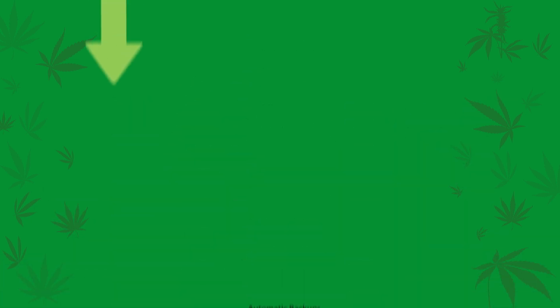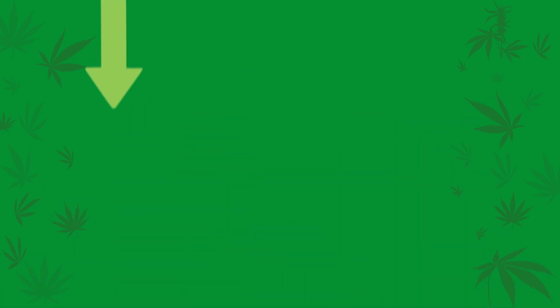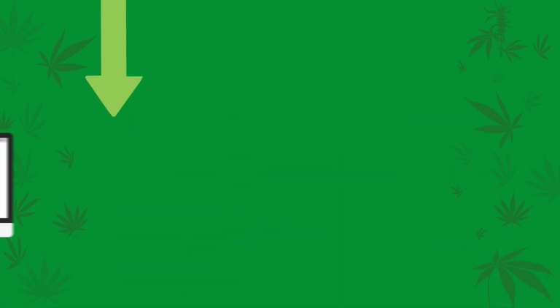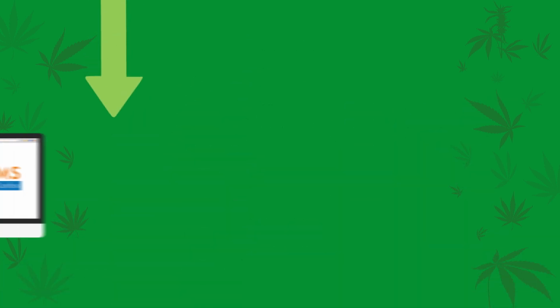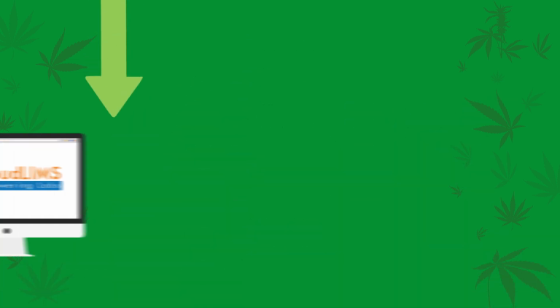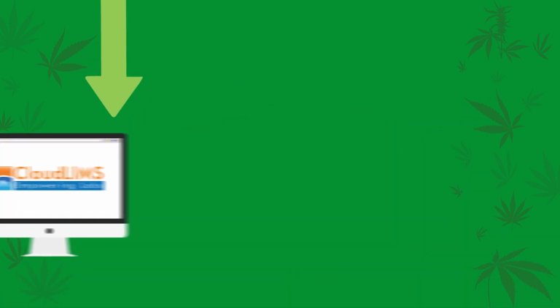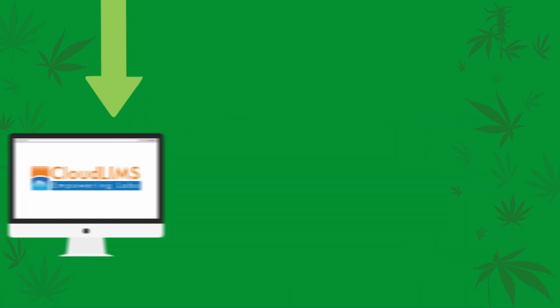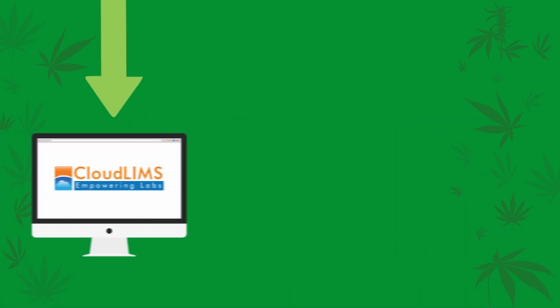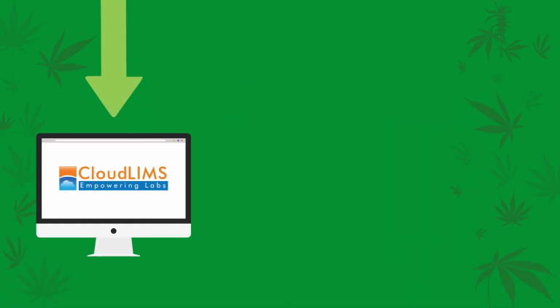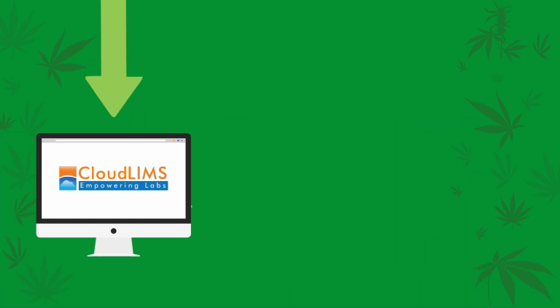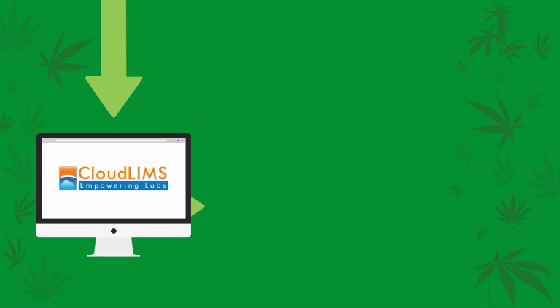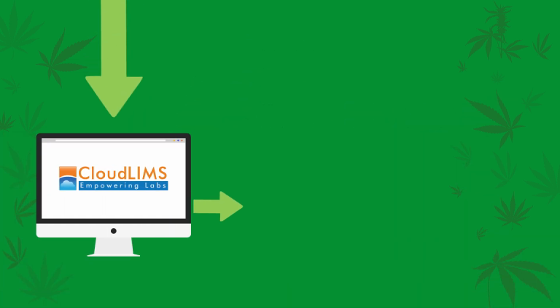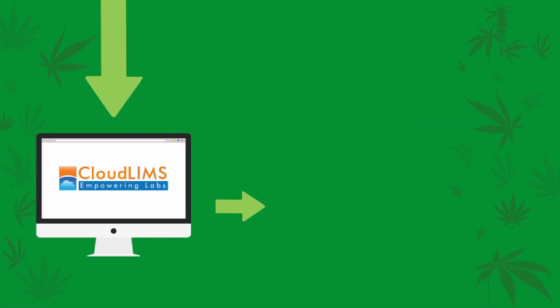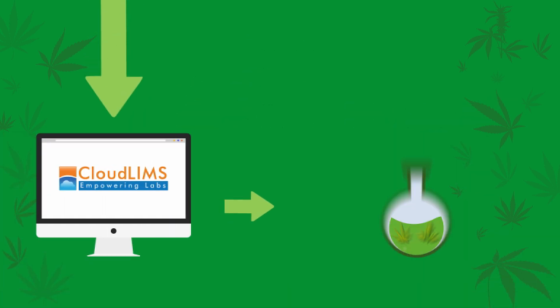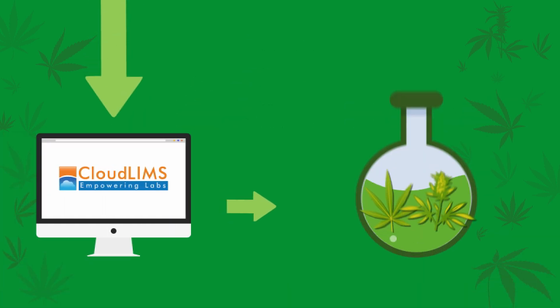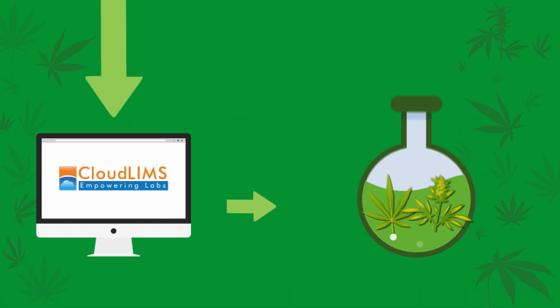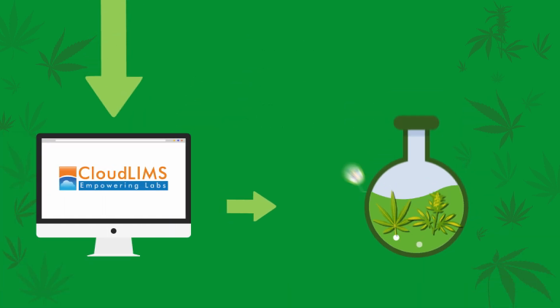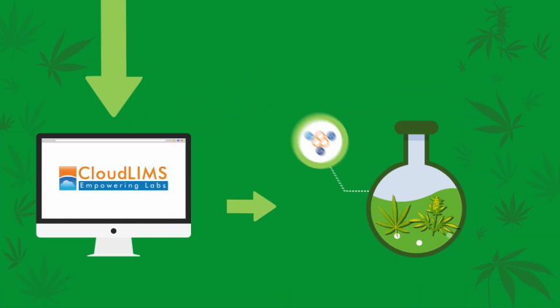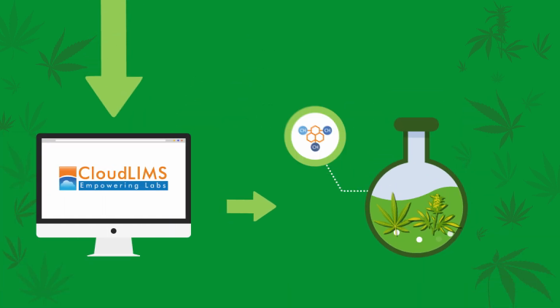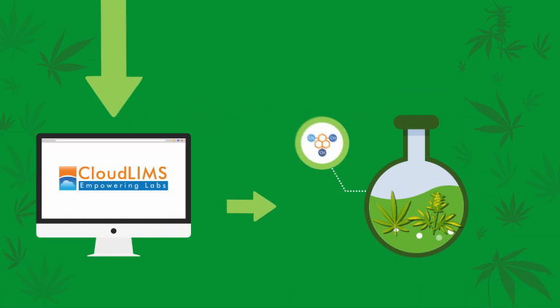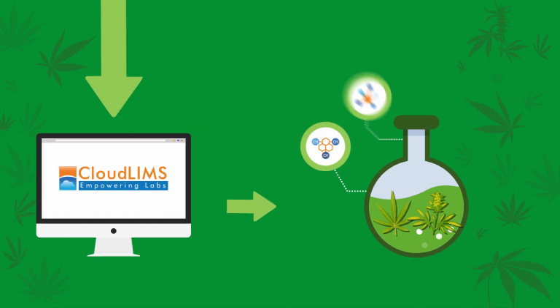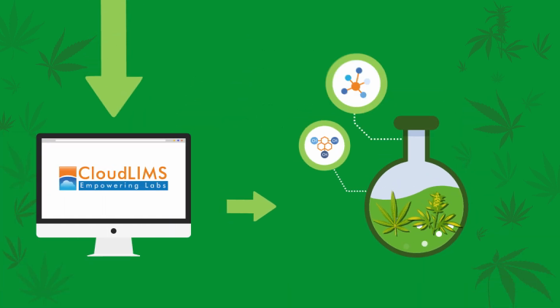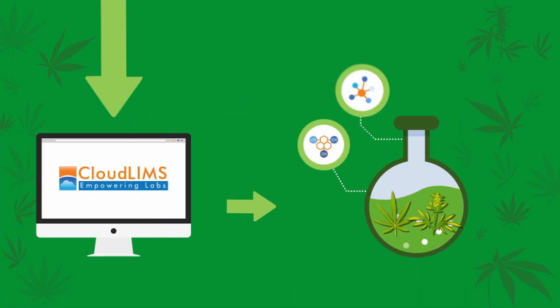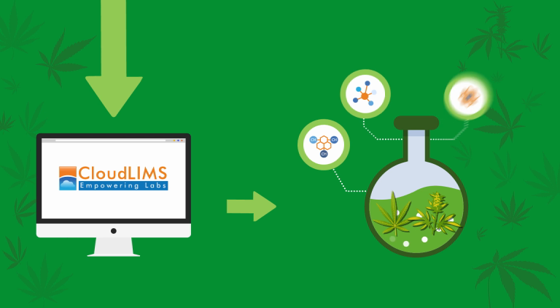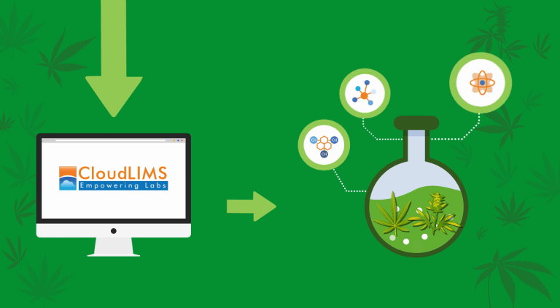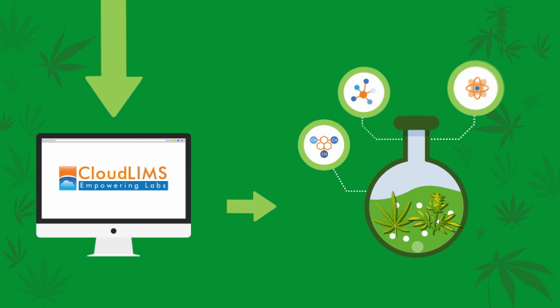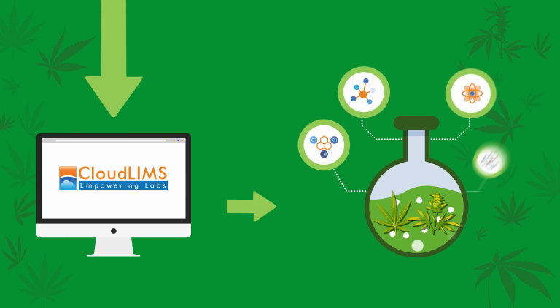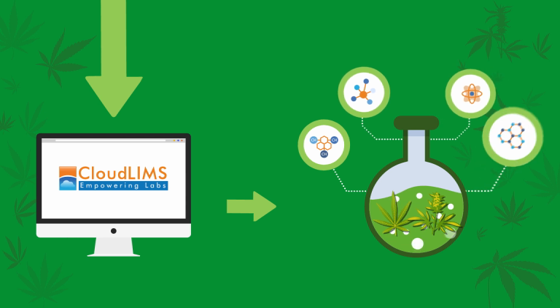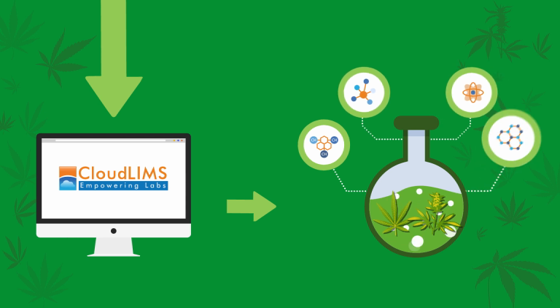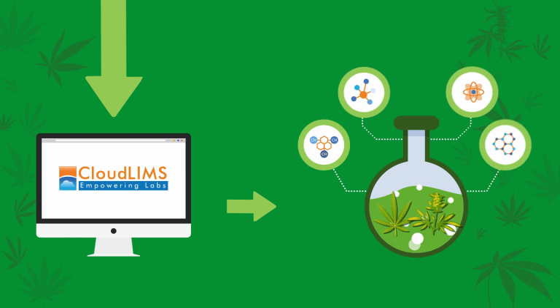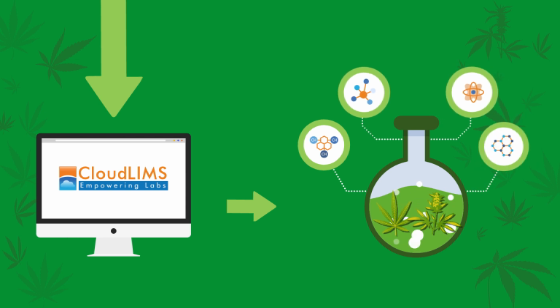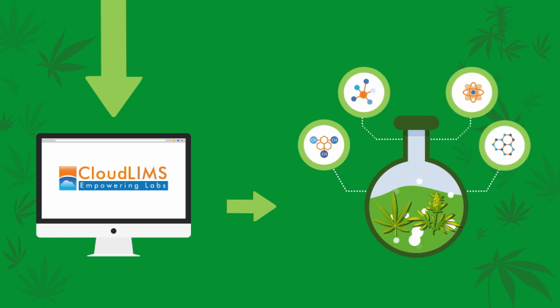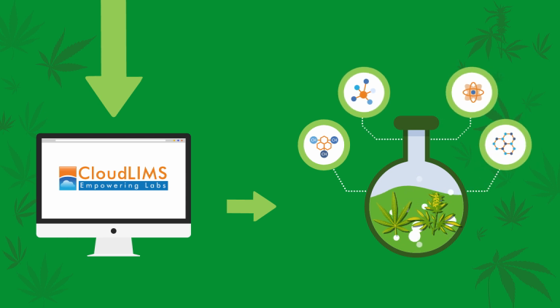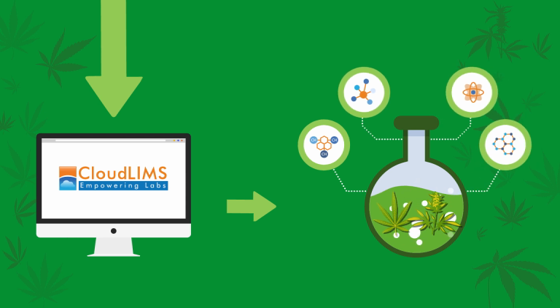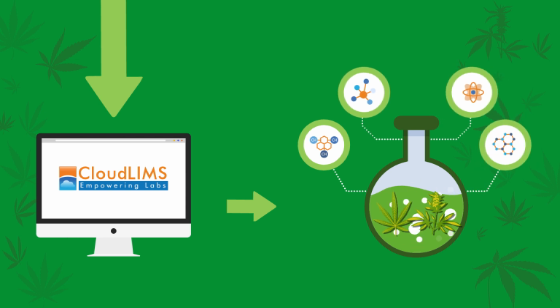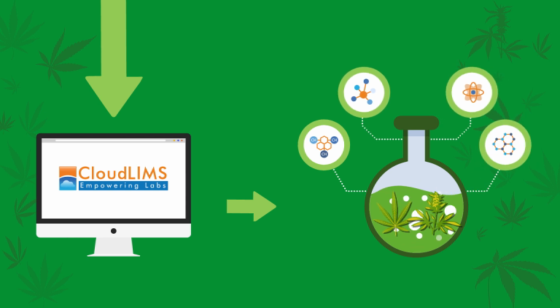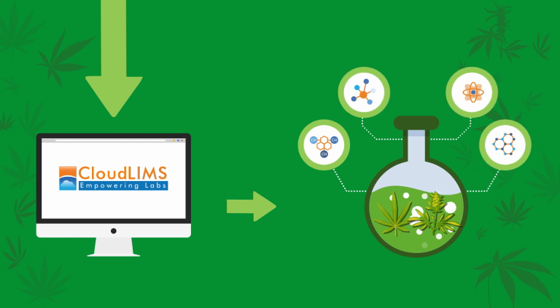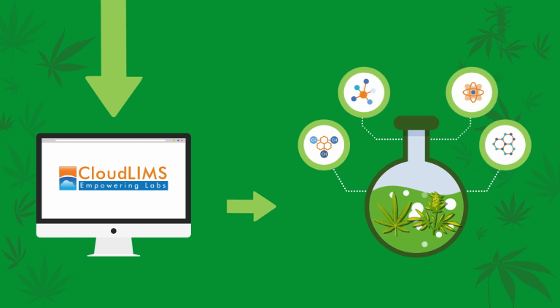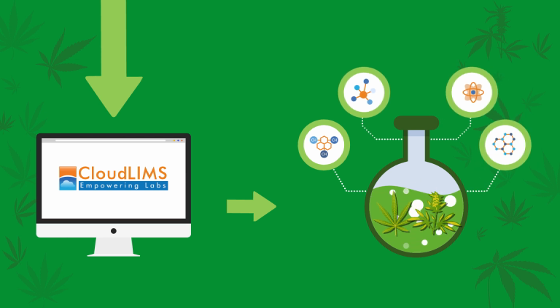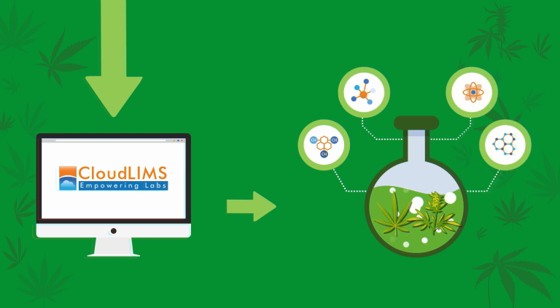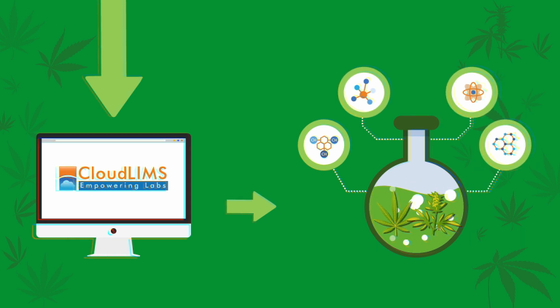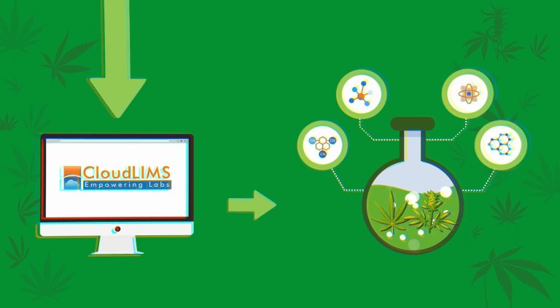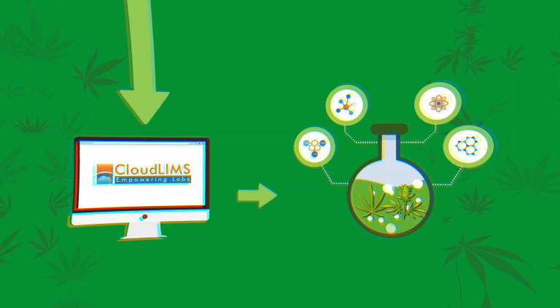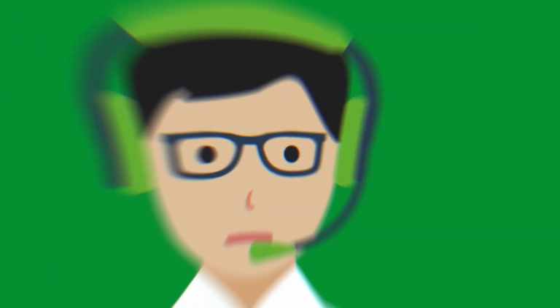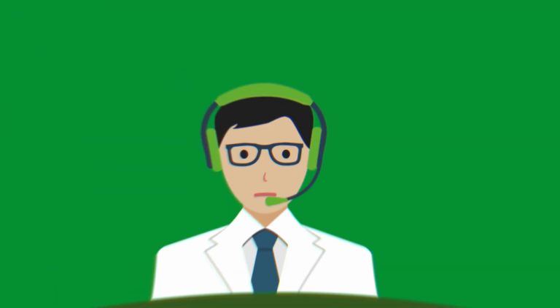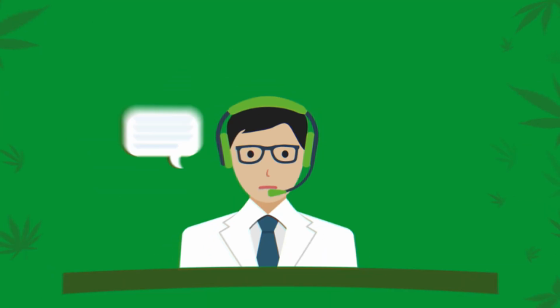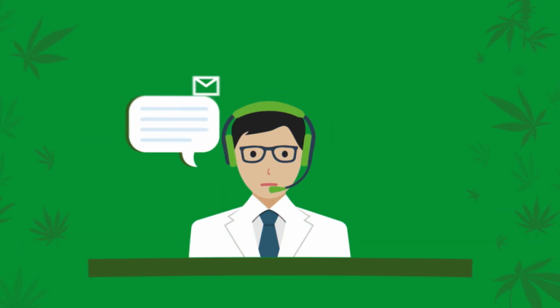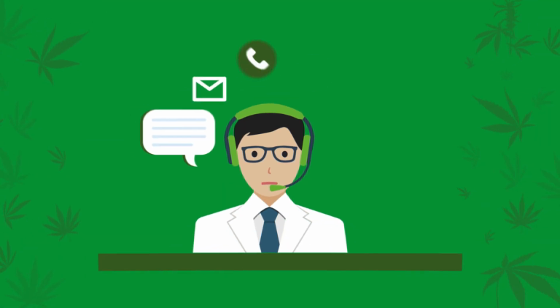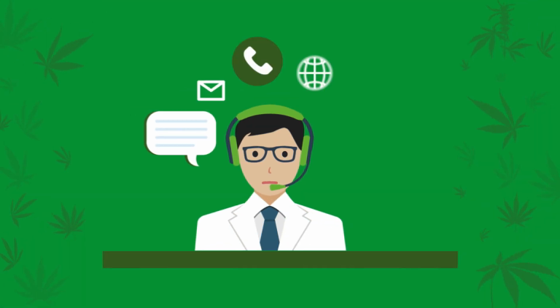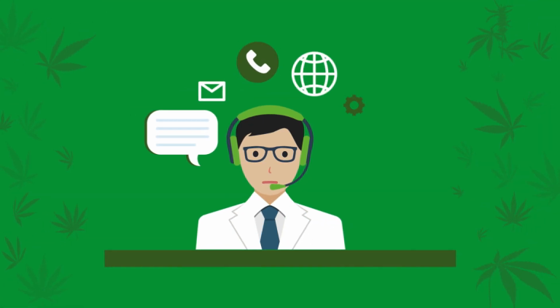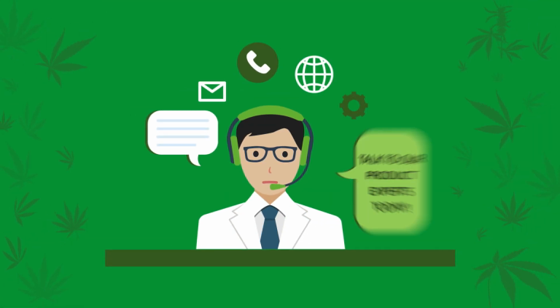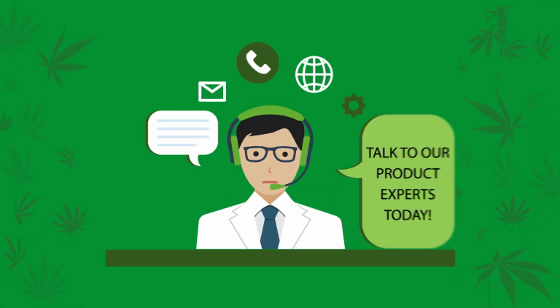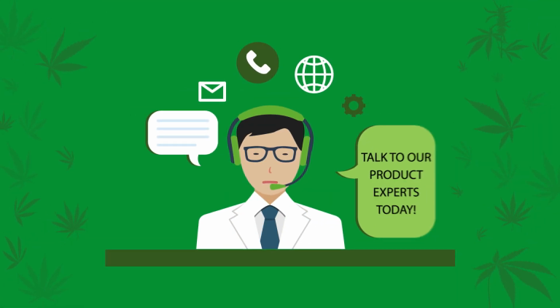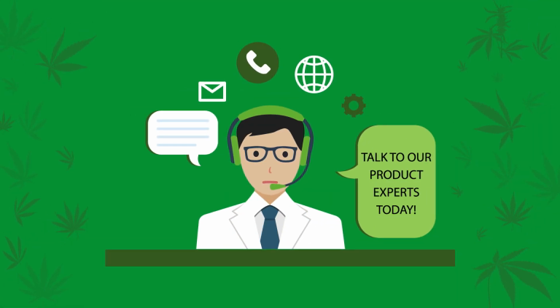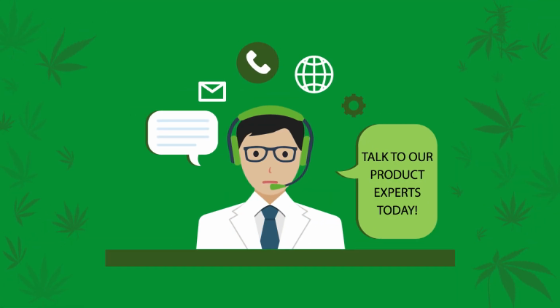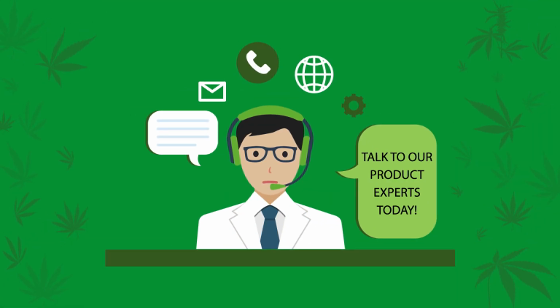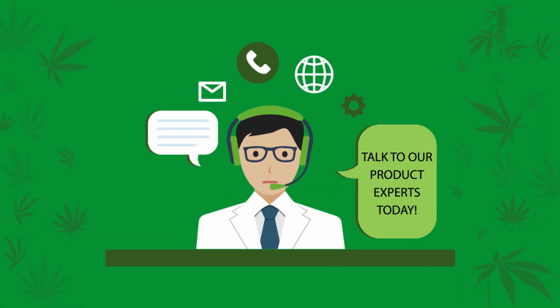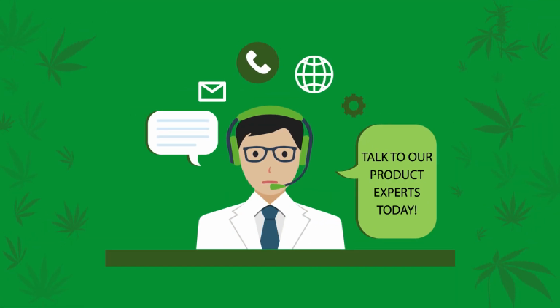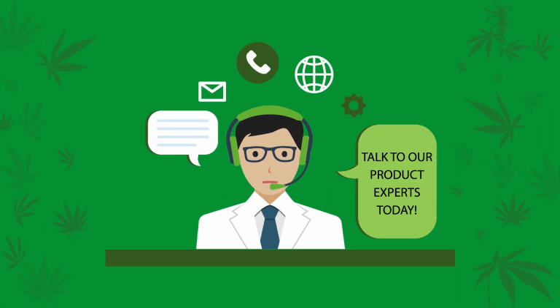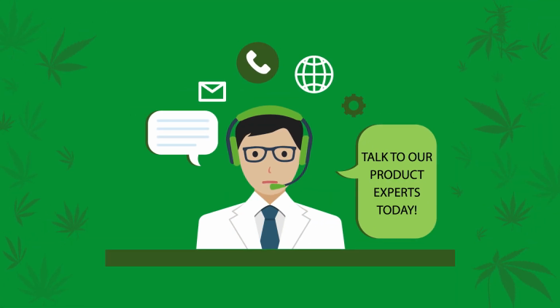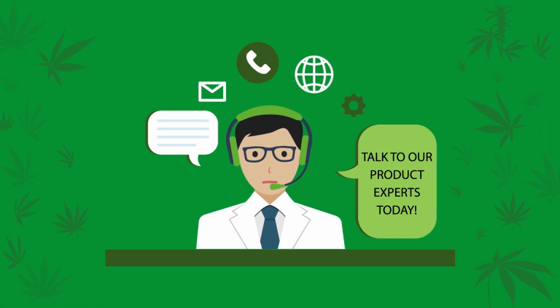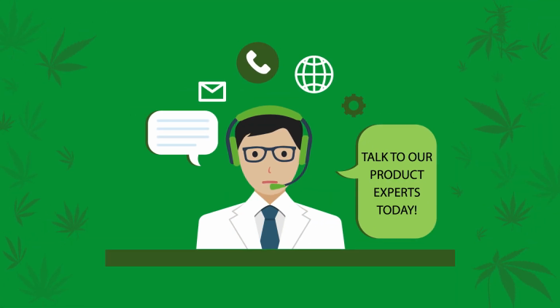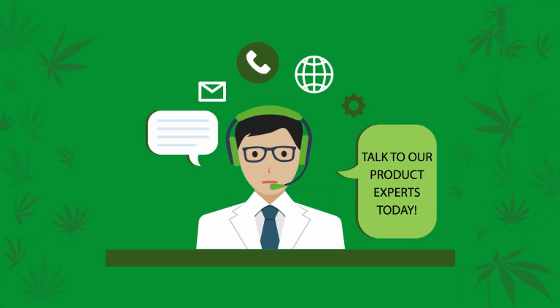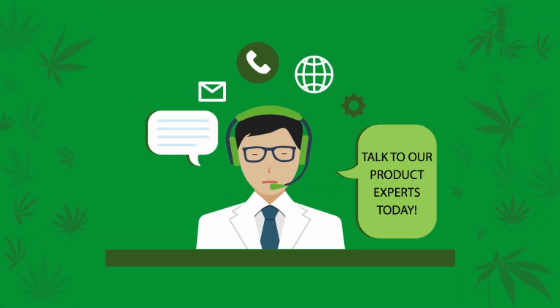Switch to CloudLIMS today to automate and streamline your testing operations. Talk to our product experts today!